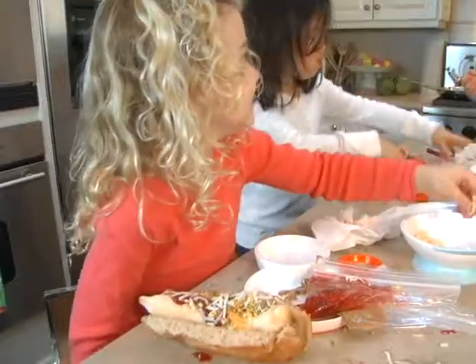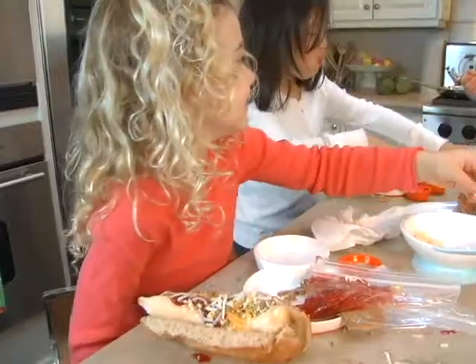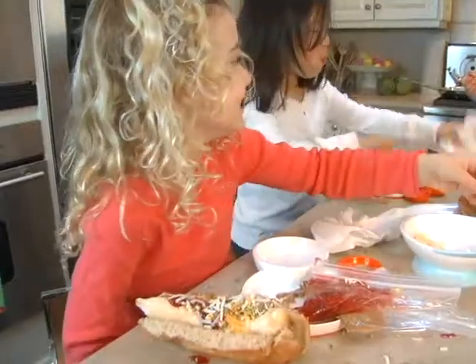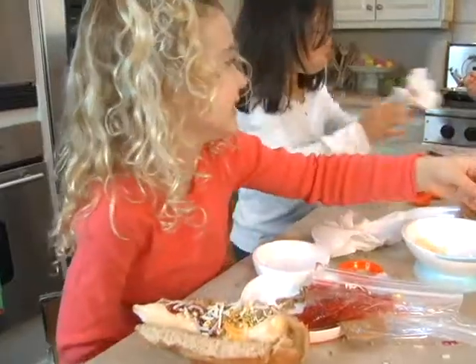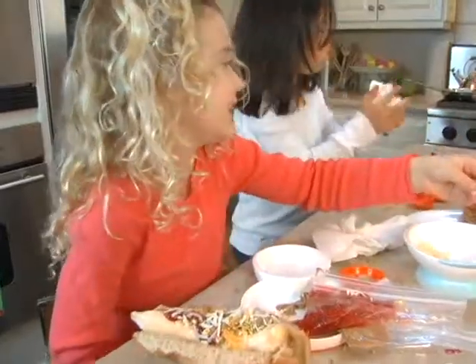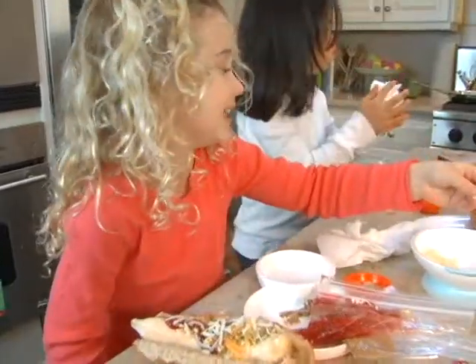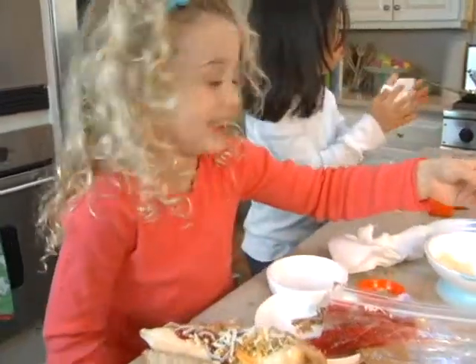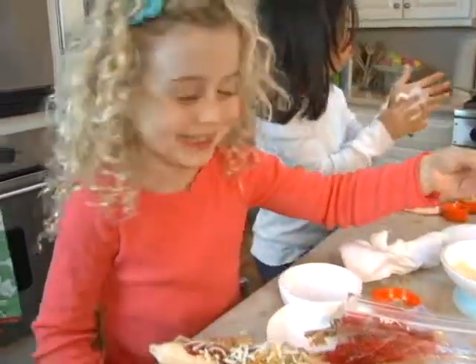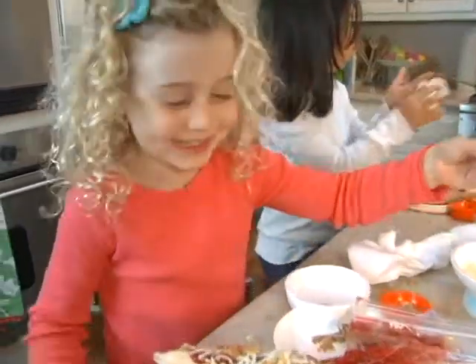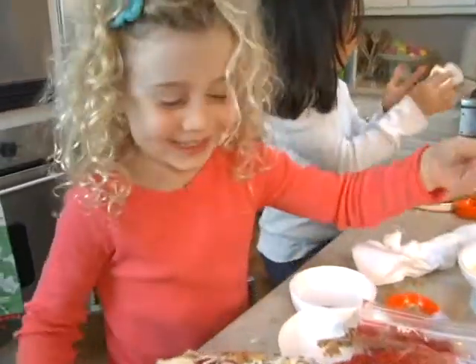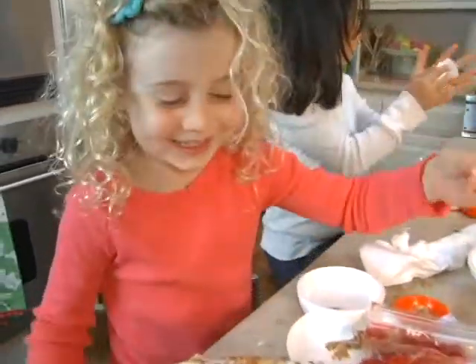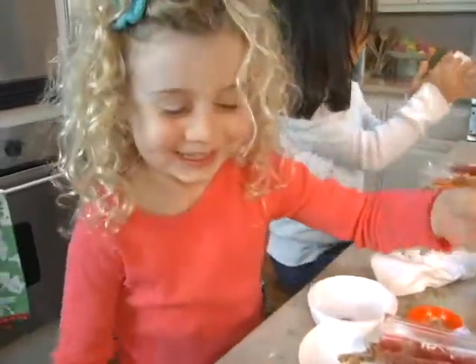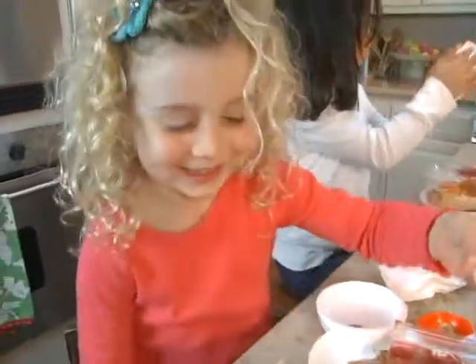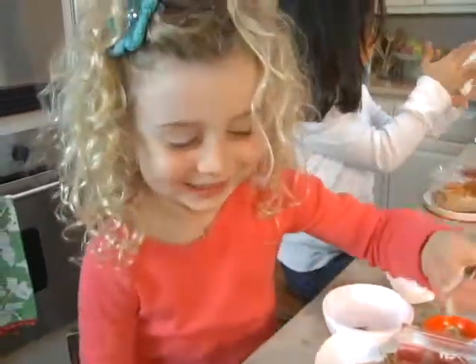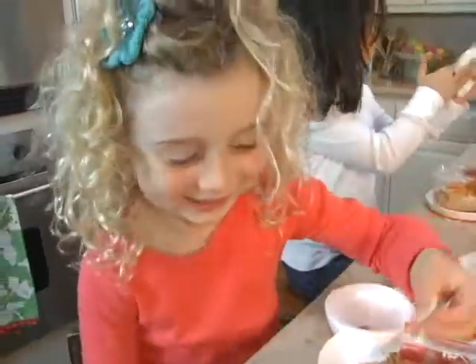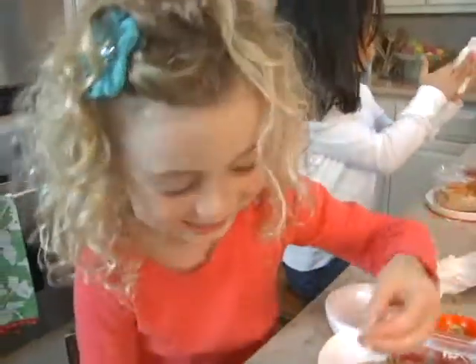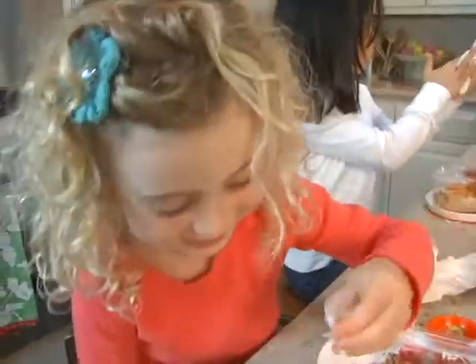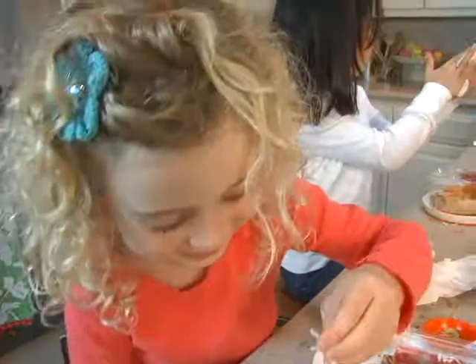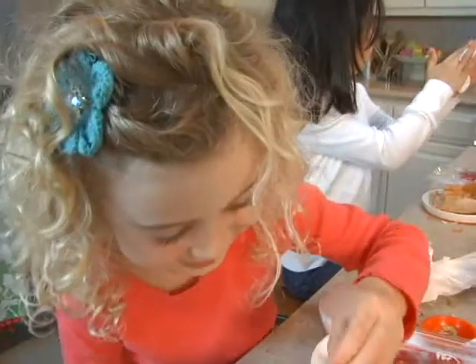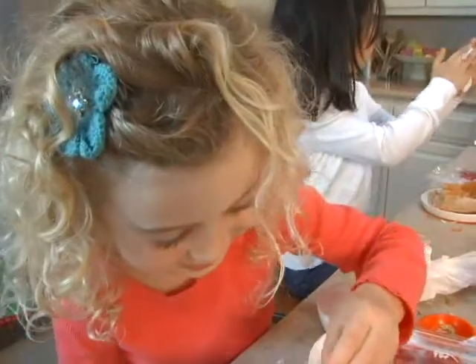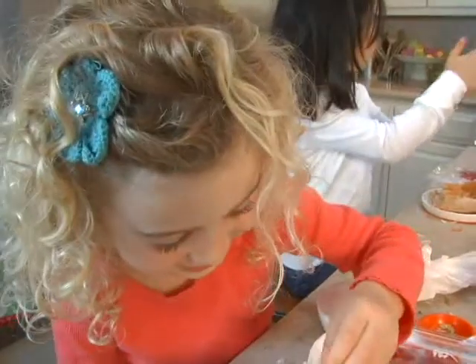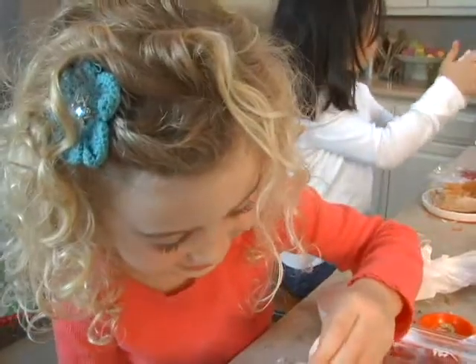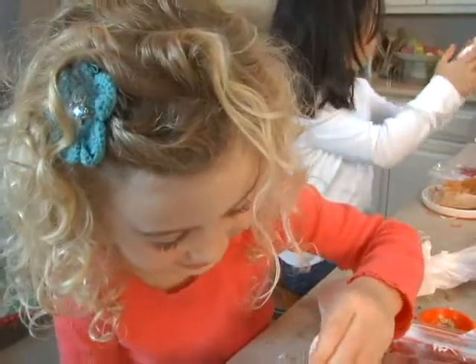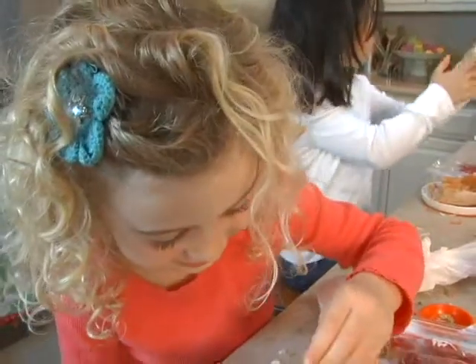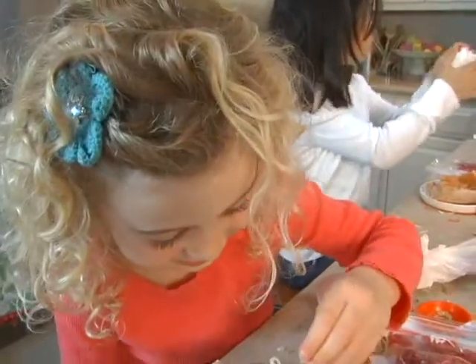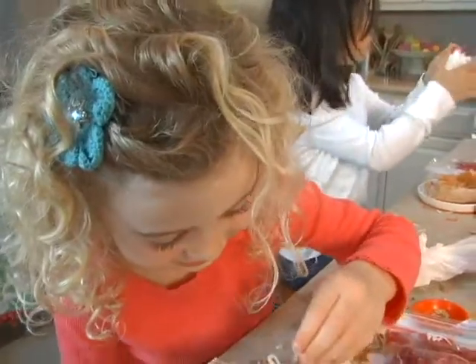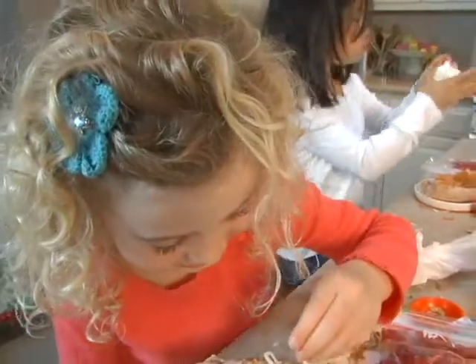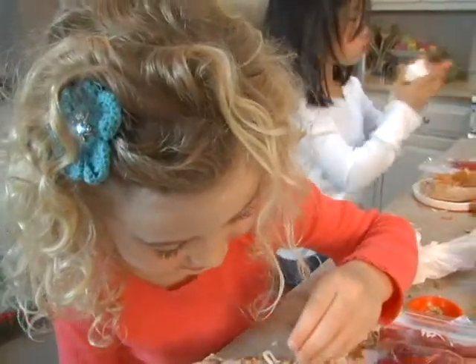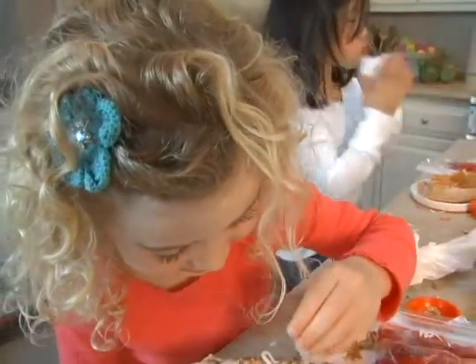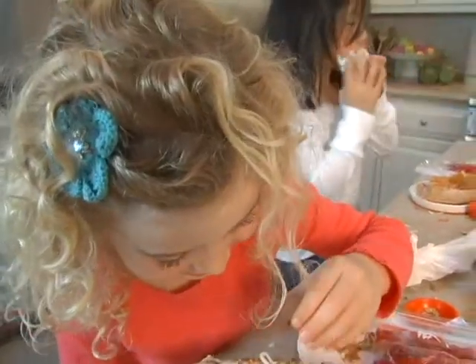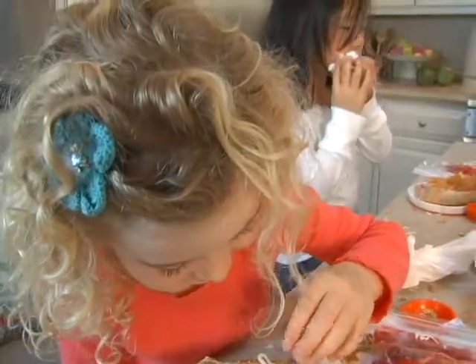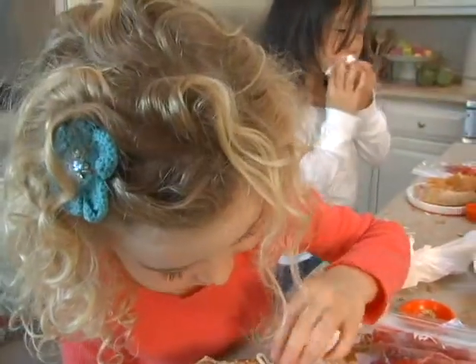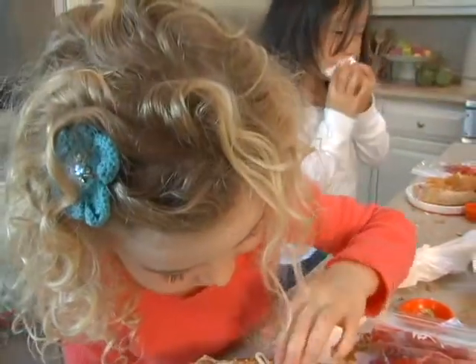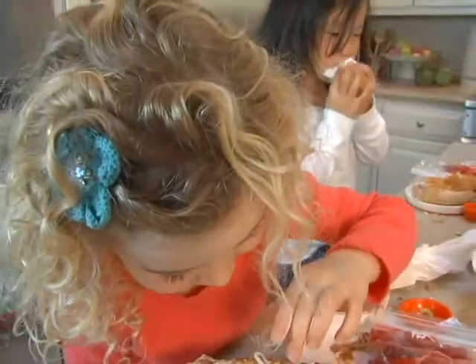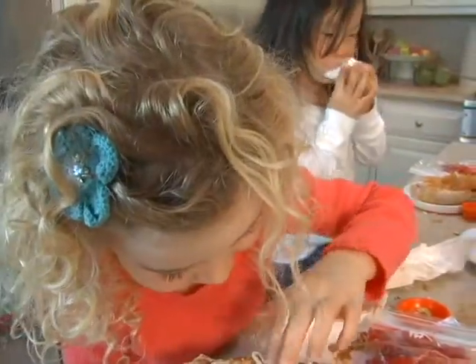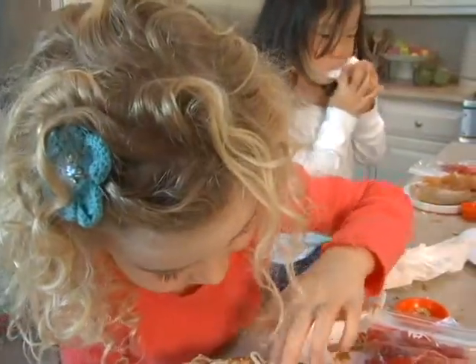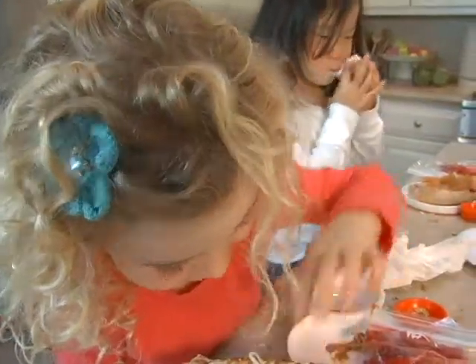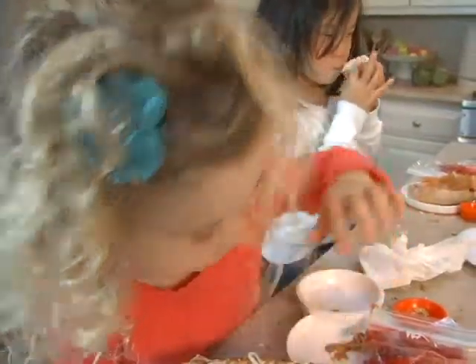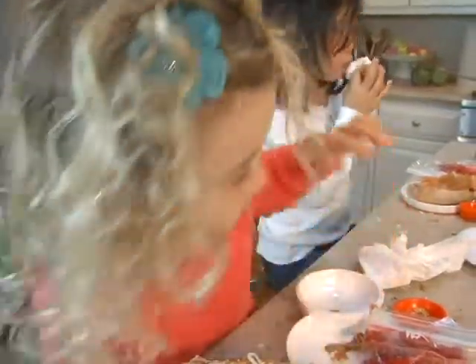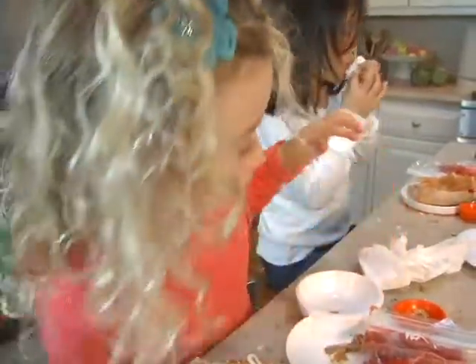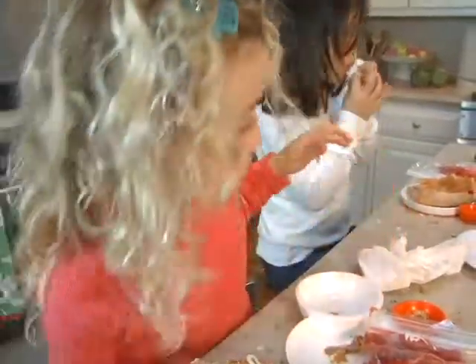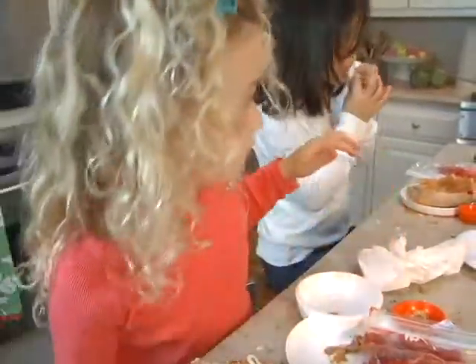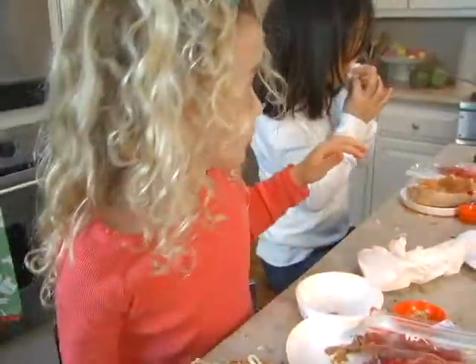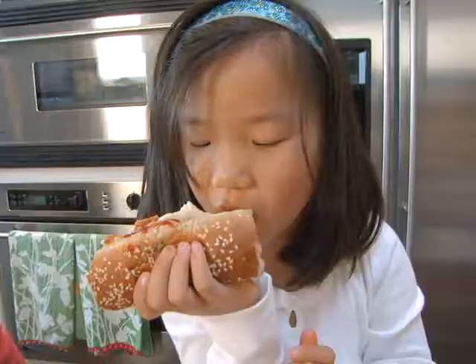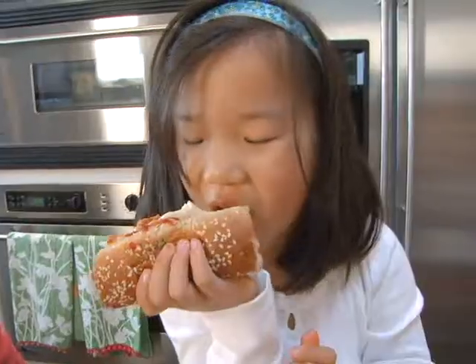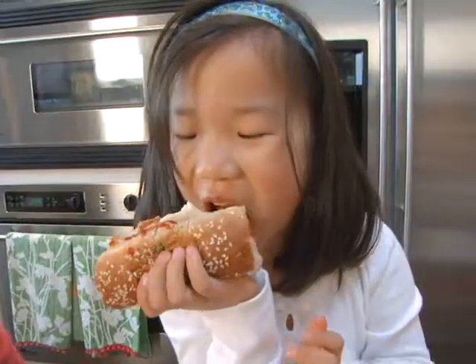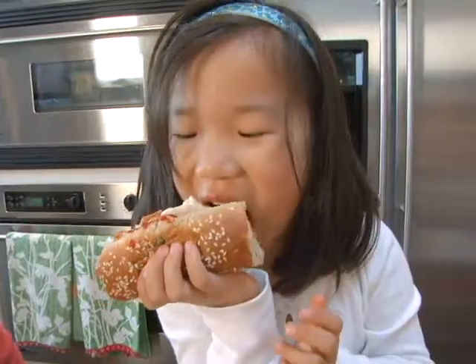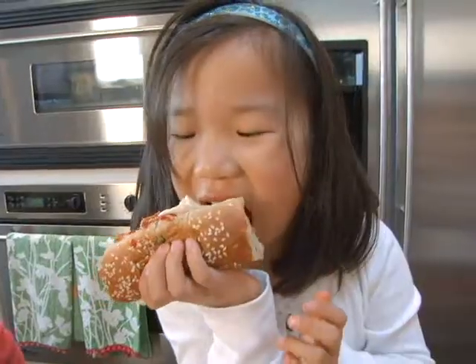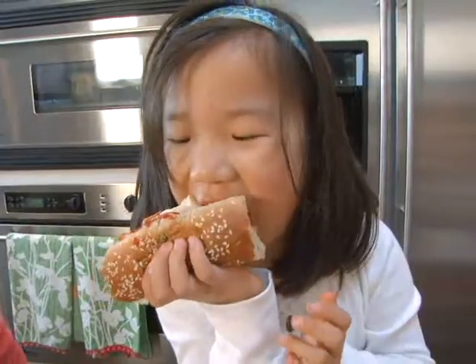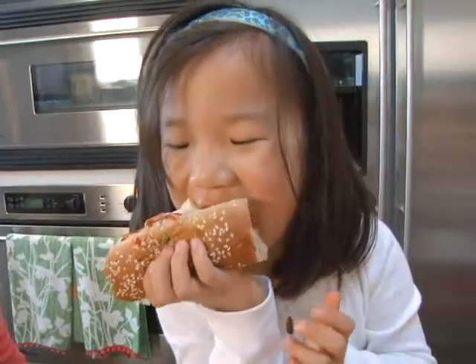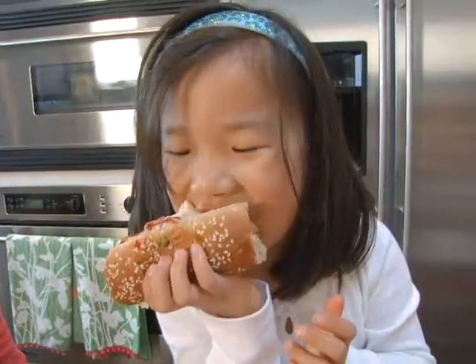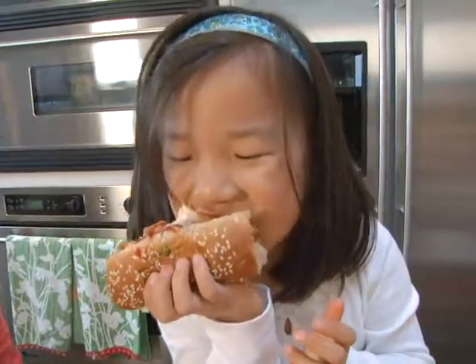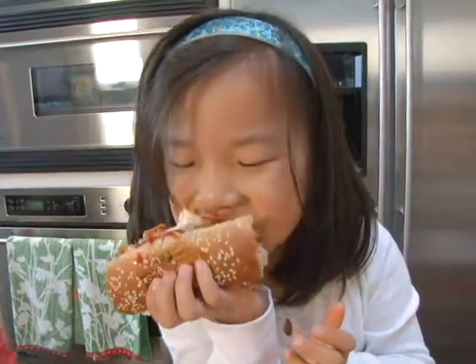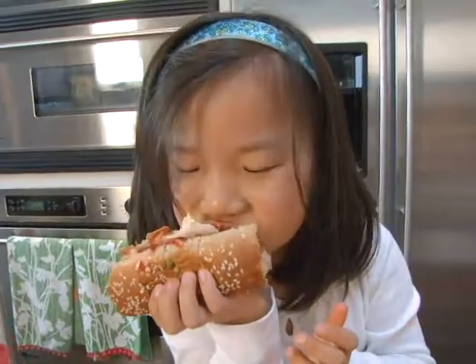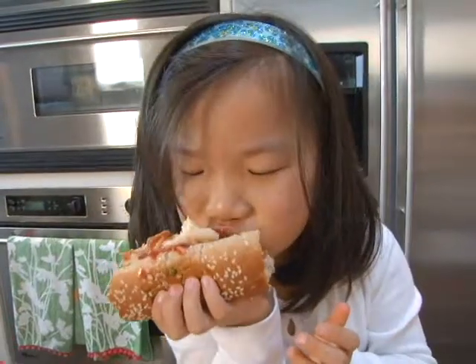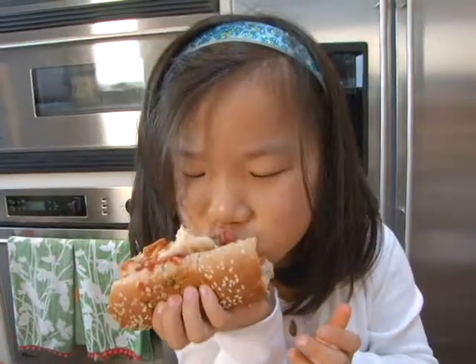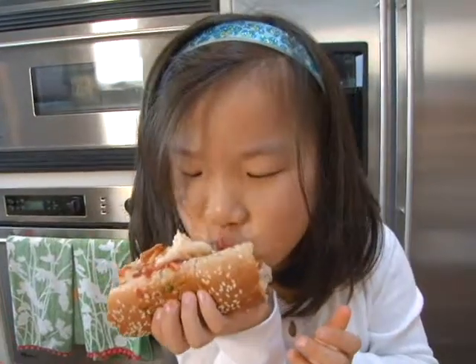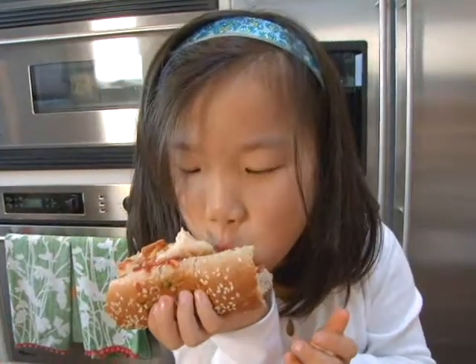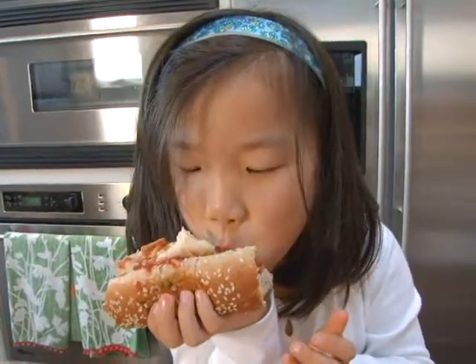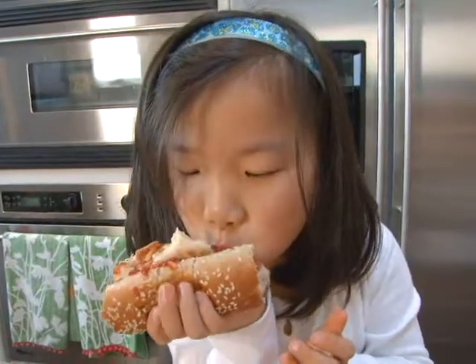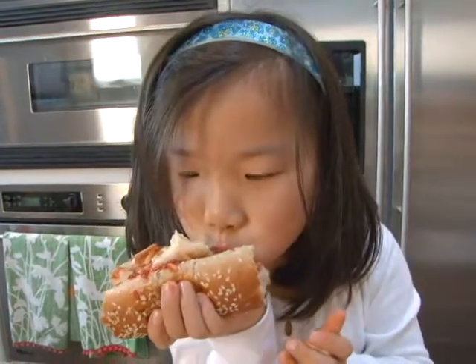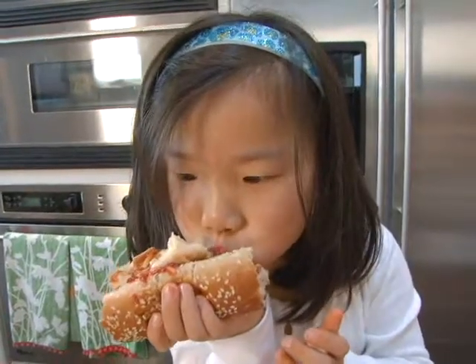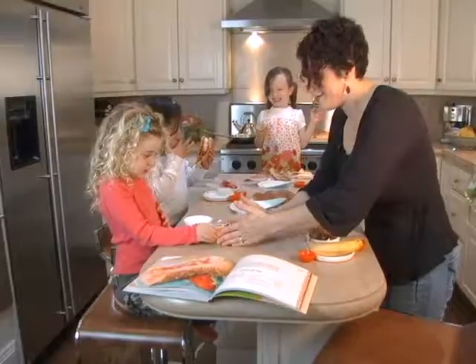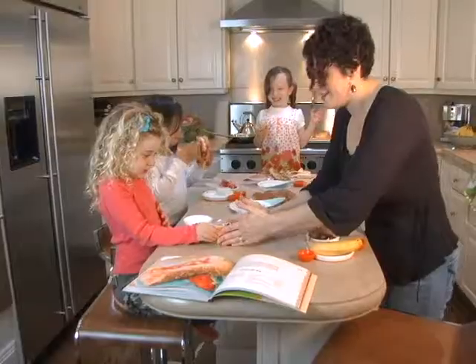Just a slight shift in your approach at meal time can give your kids a positive relationship with food for their whole life.